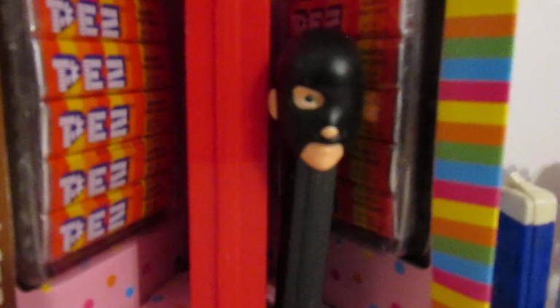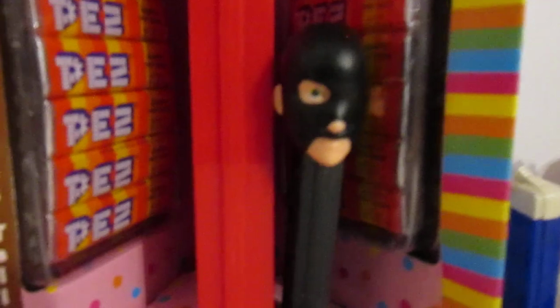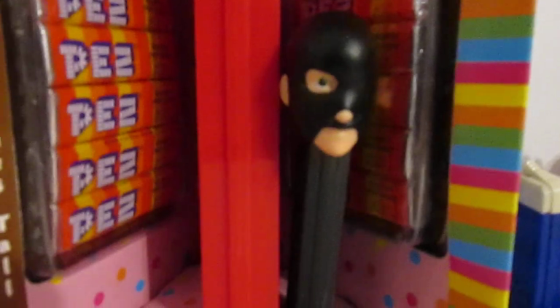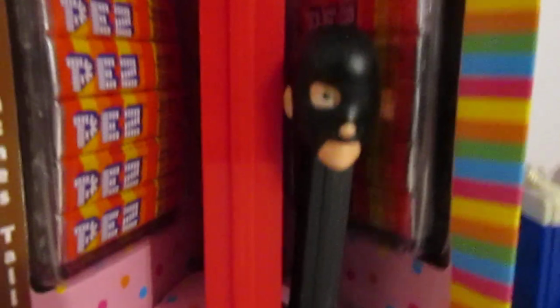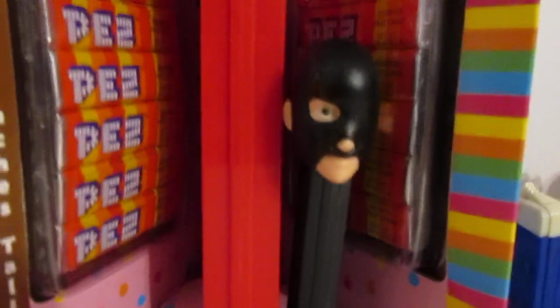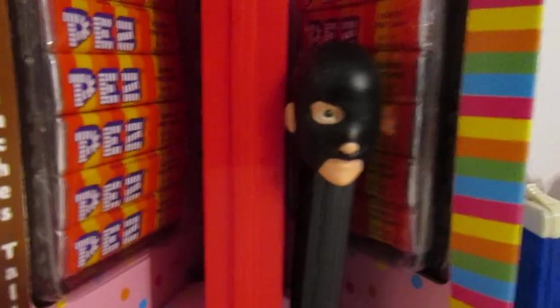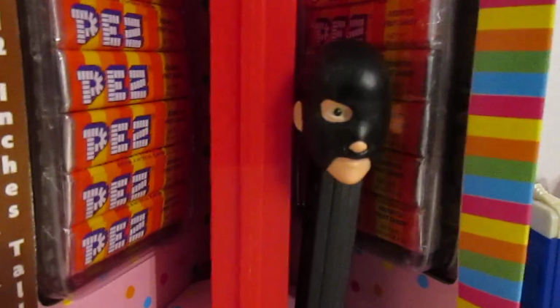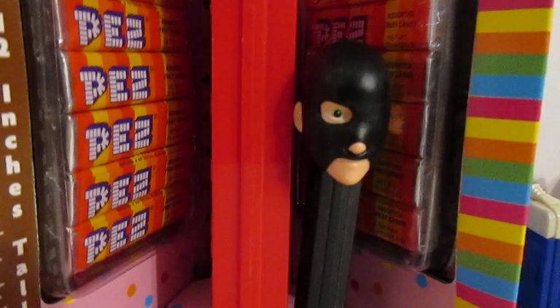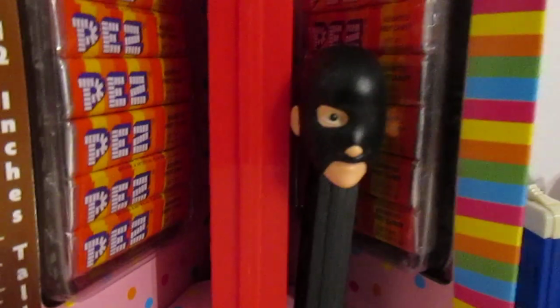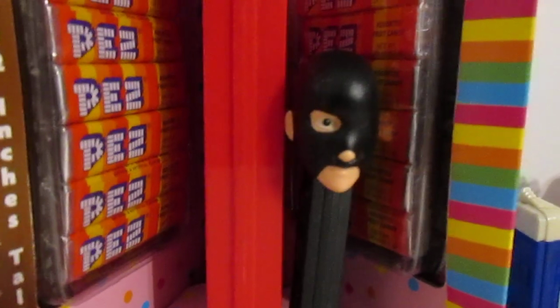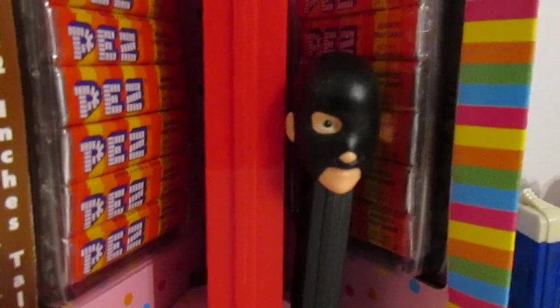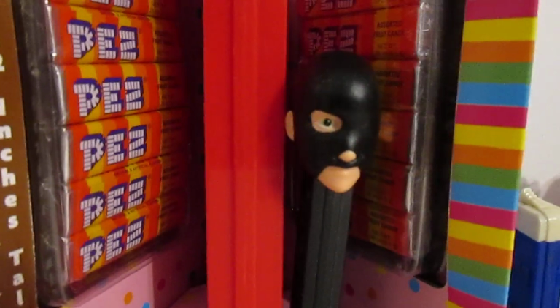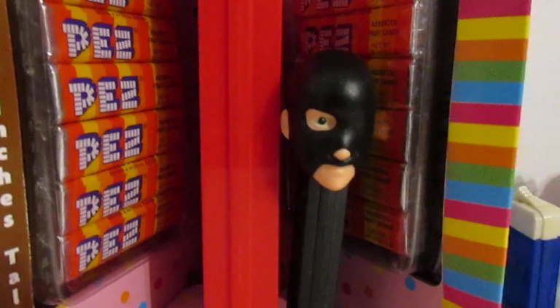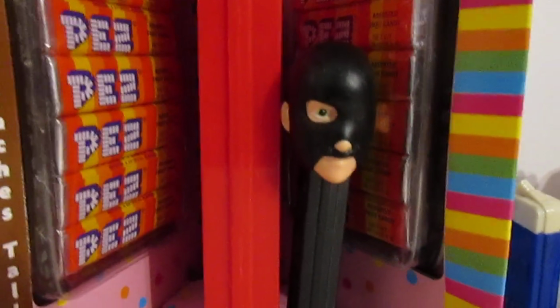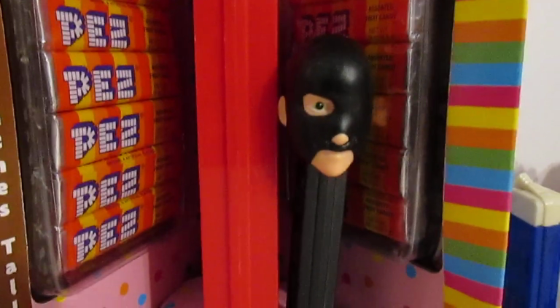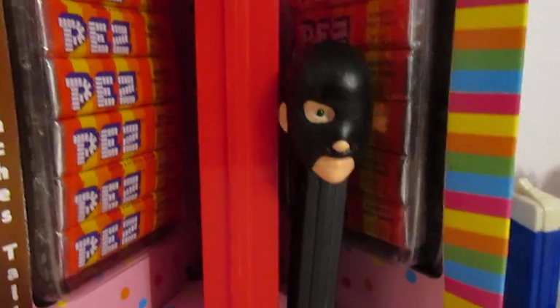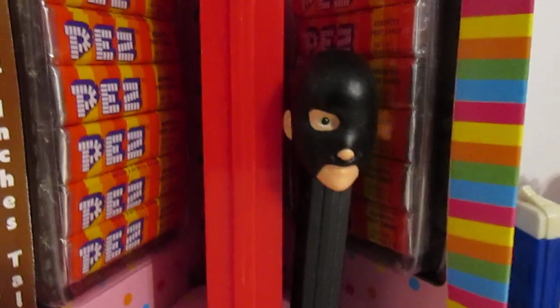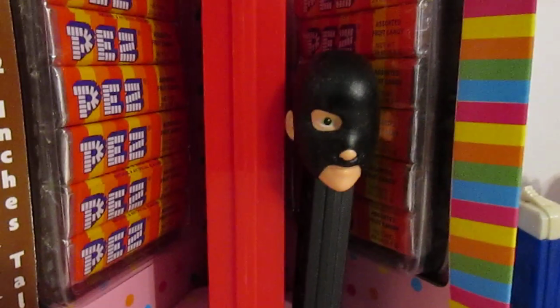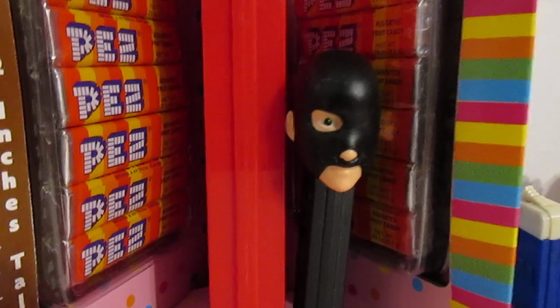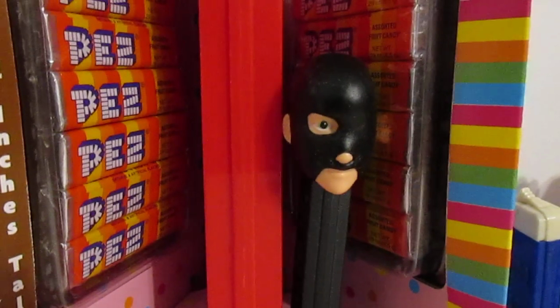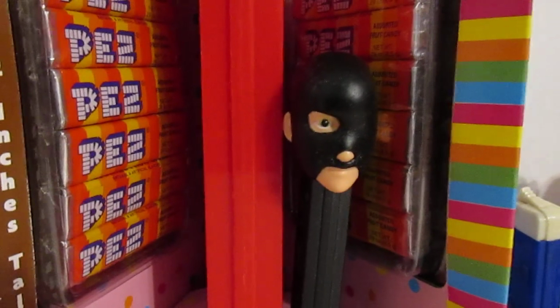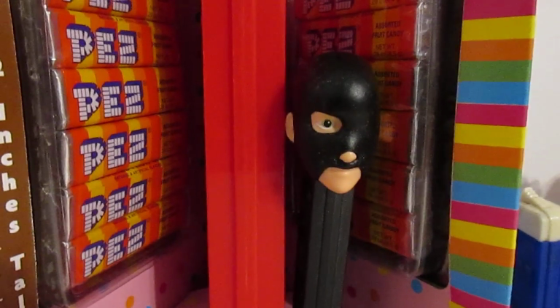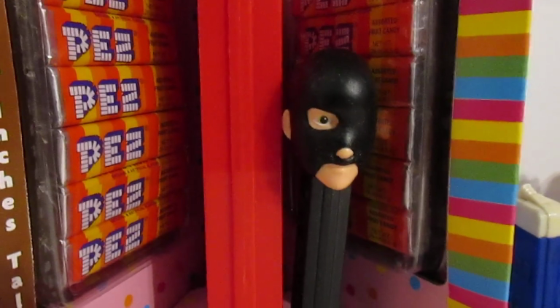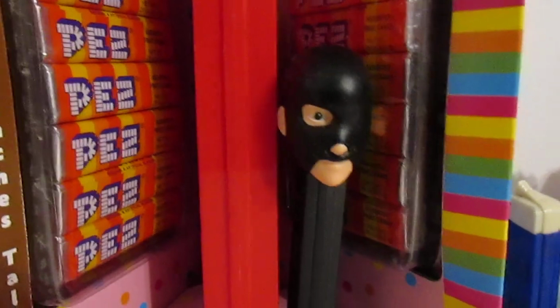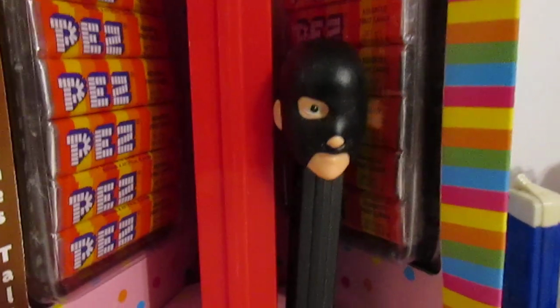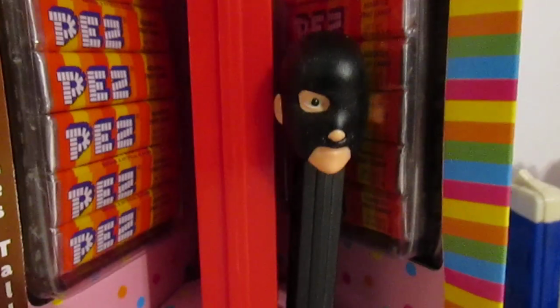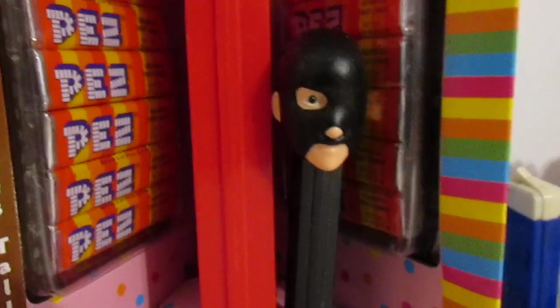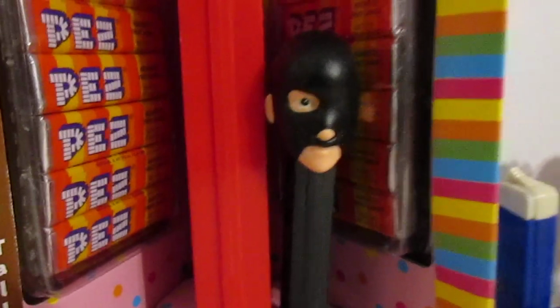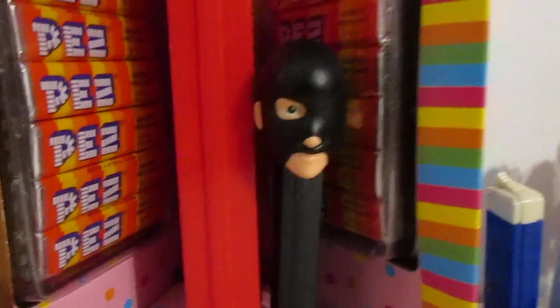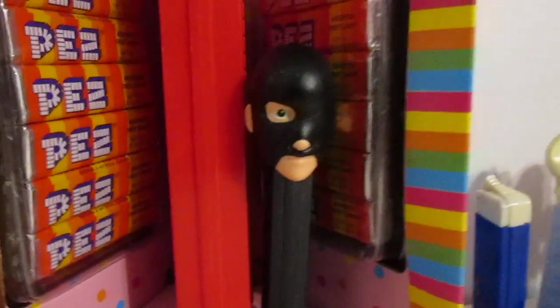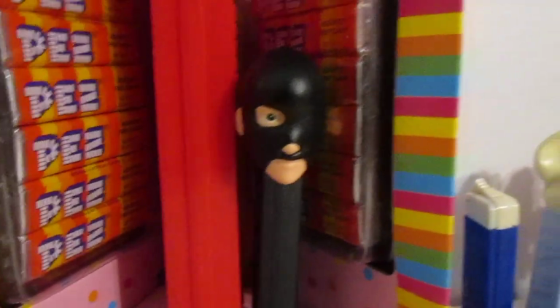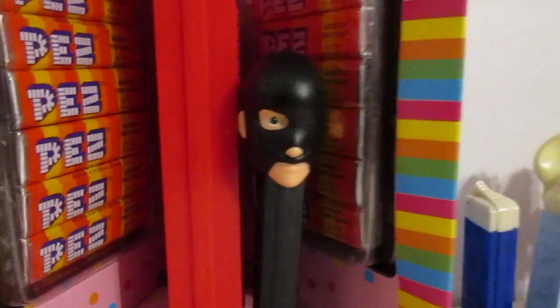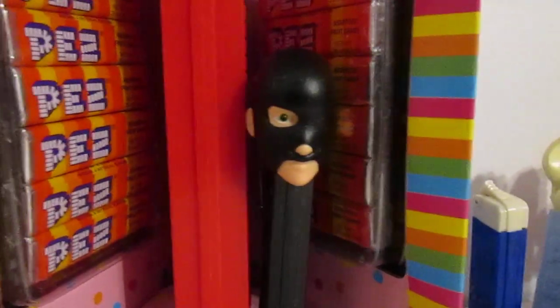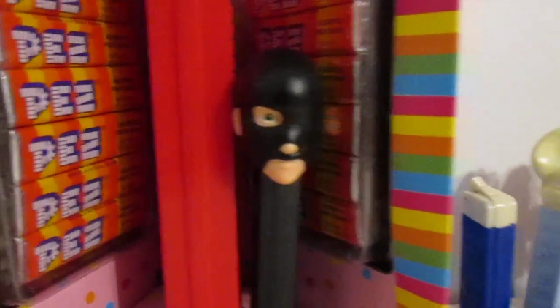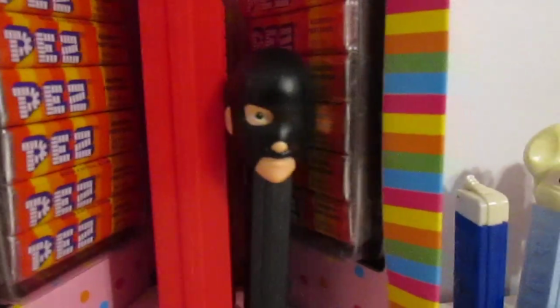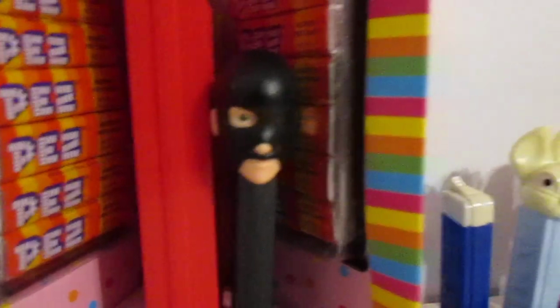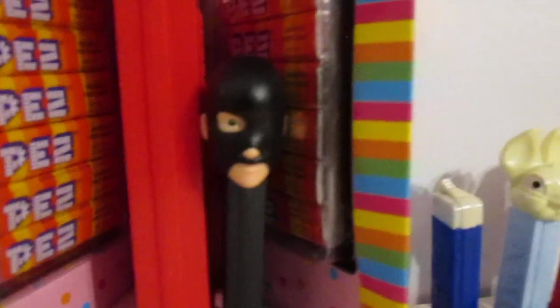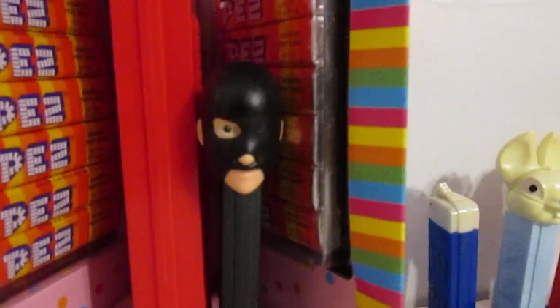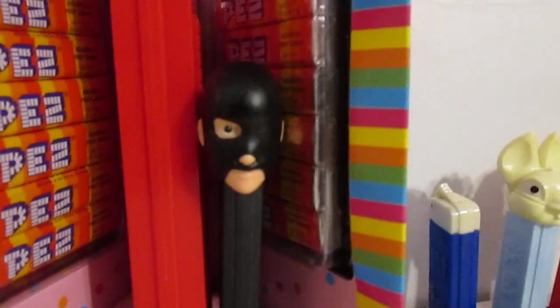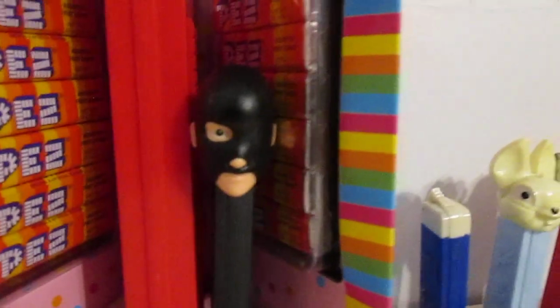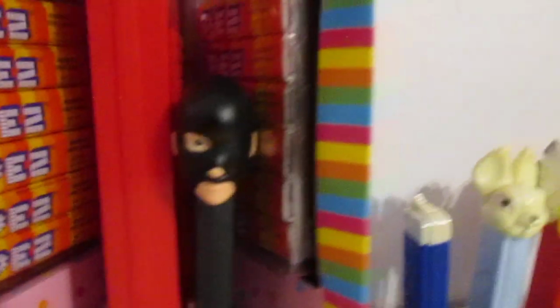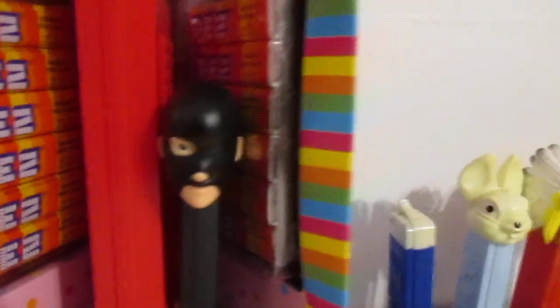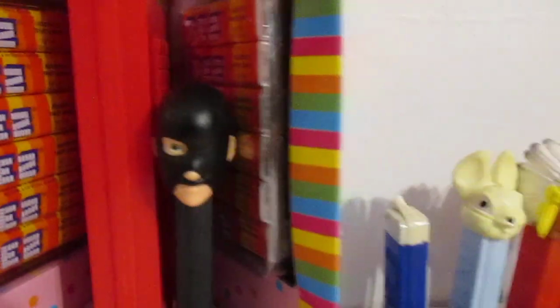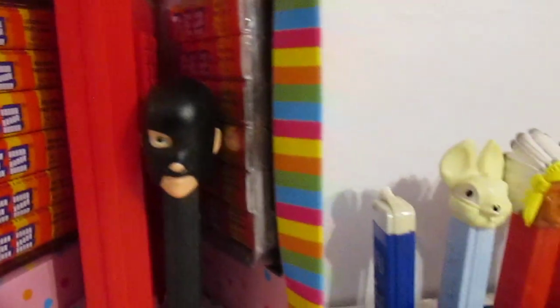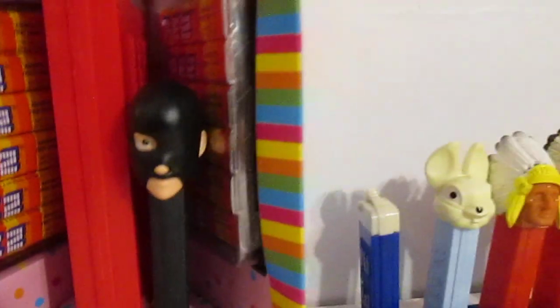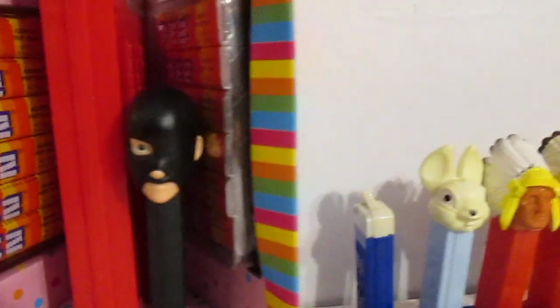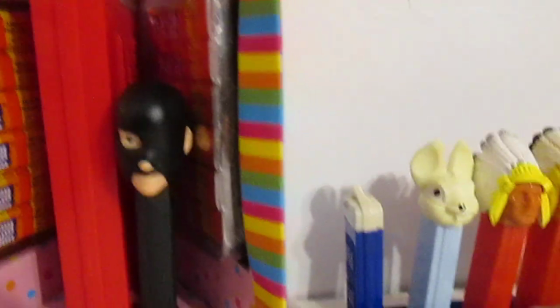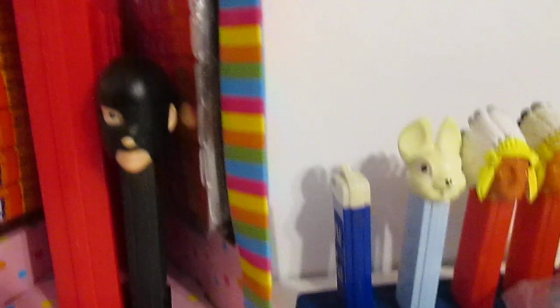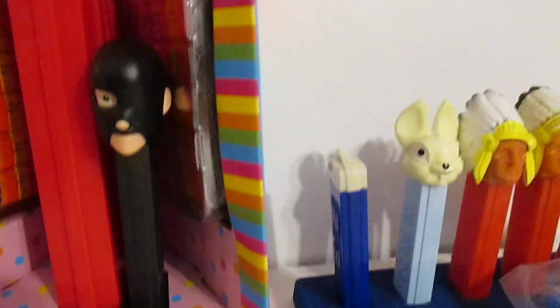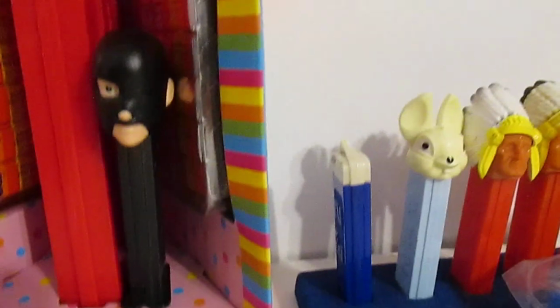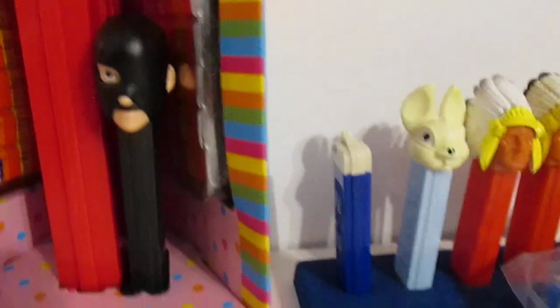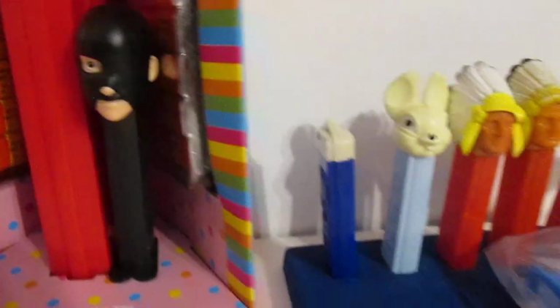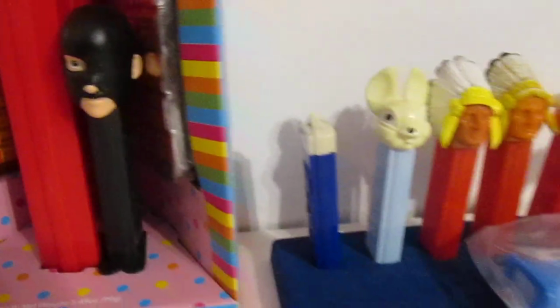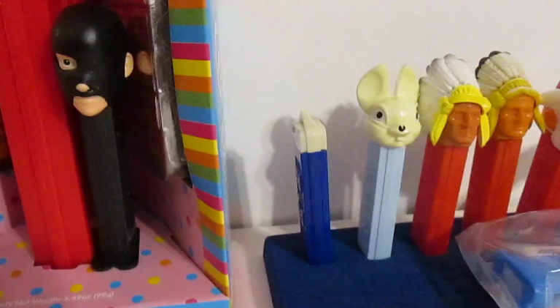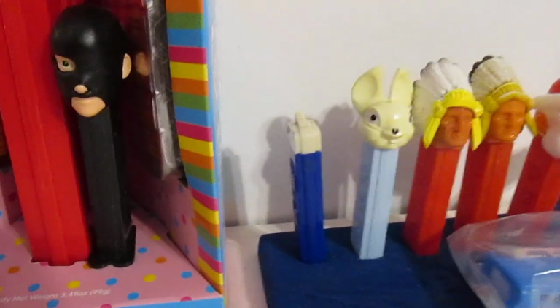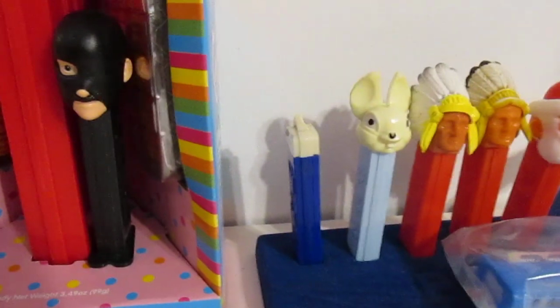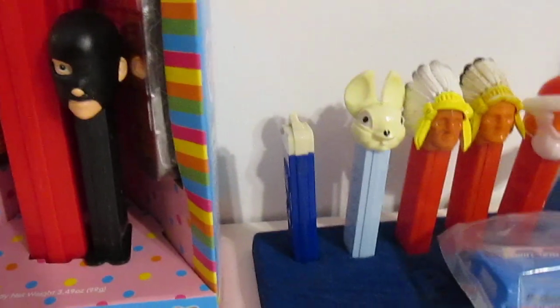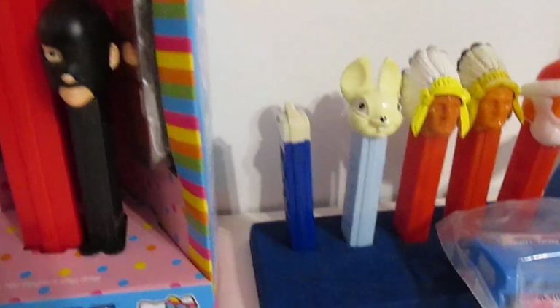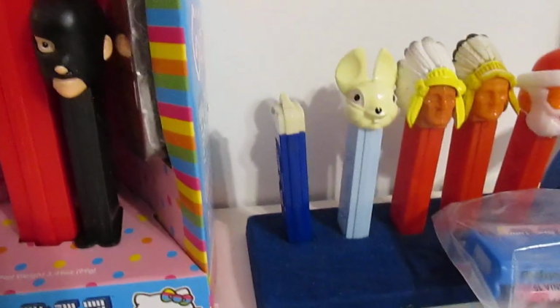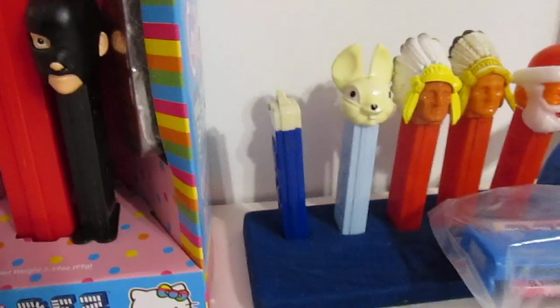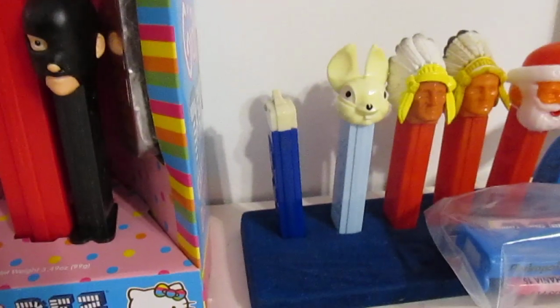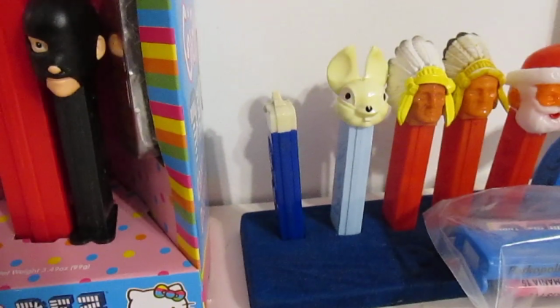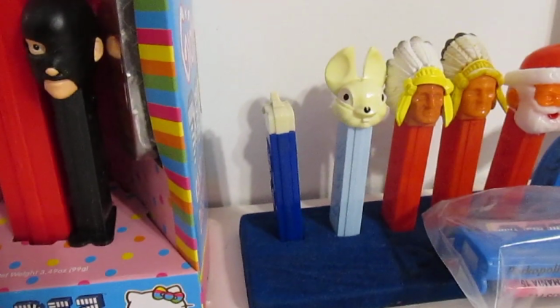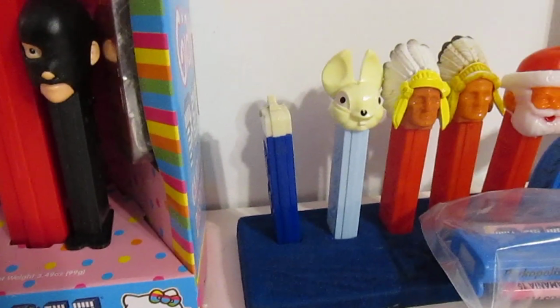Rarely do I win, but when I win, I win big. I really do. What's really going on, Pez Collecting fans?